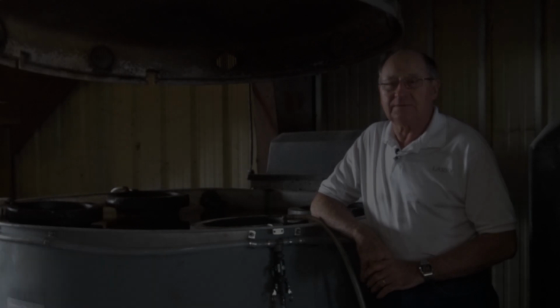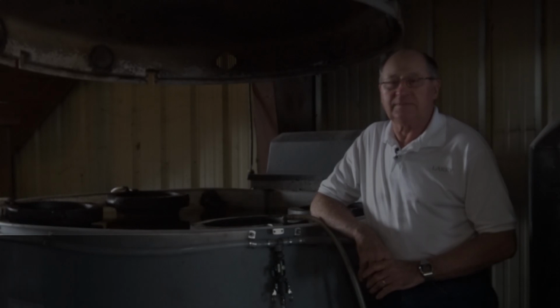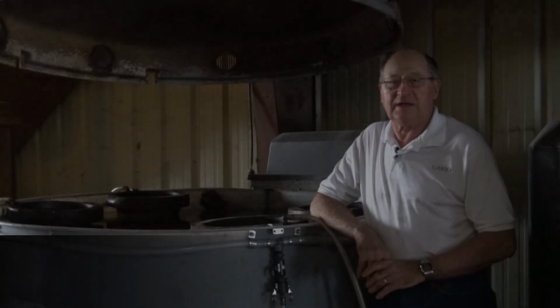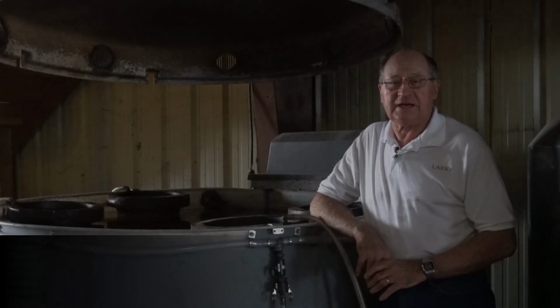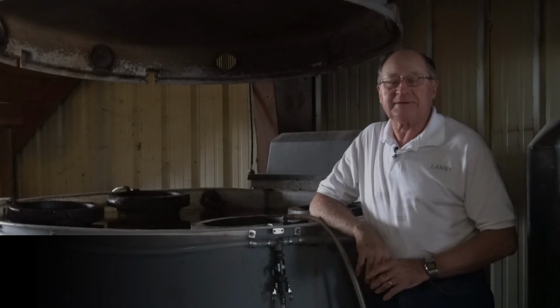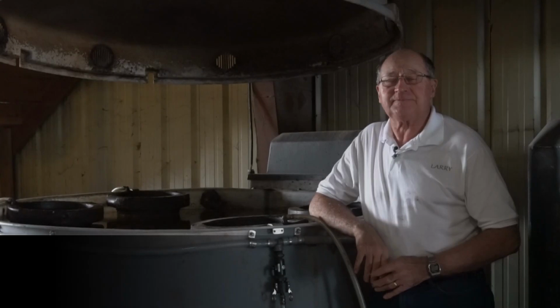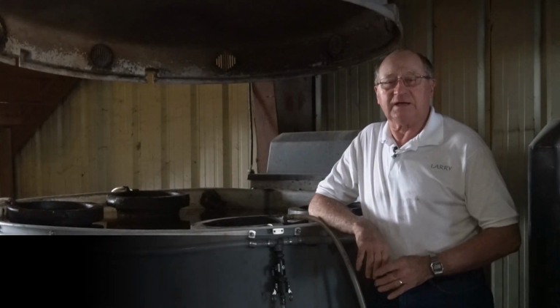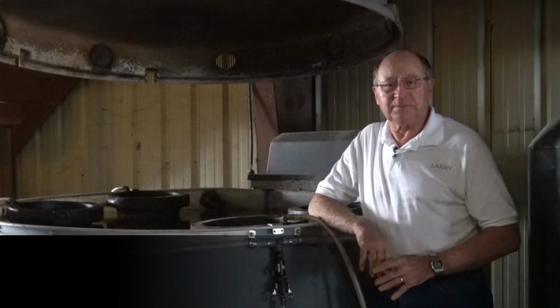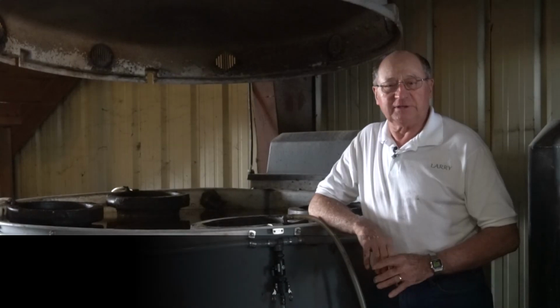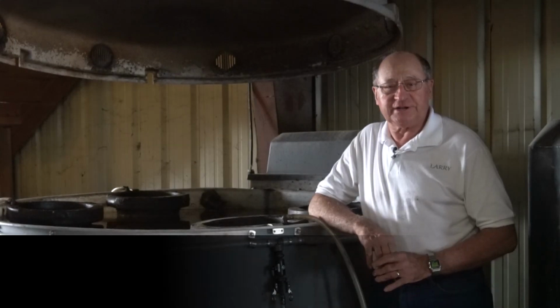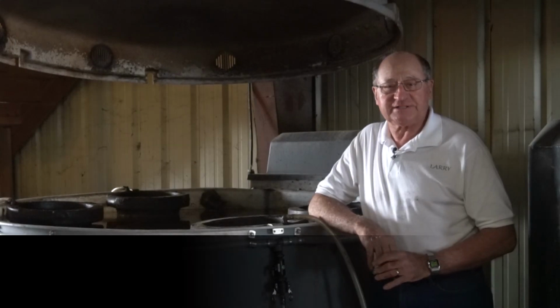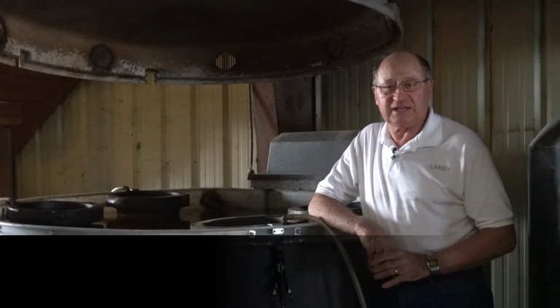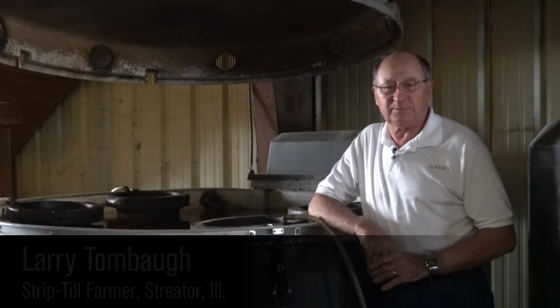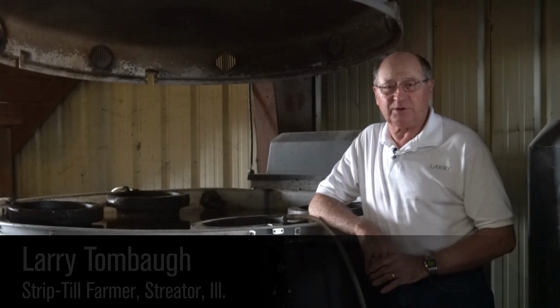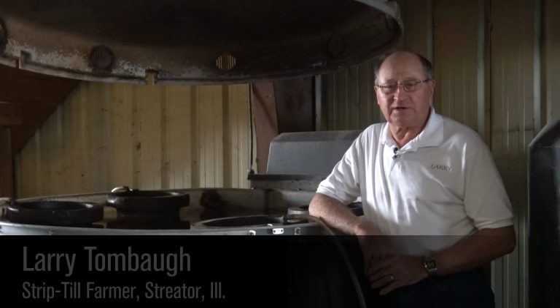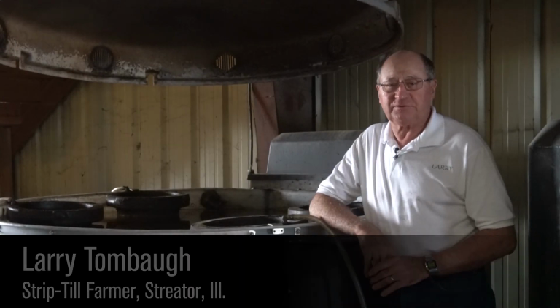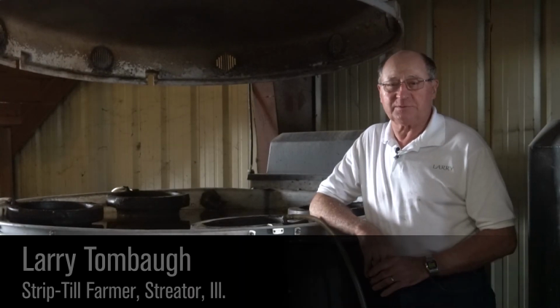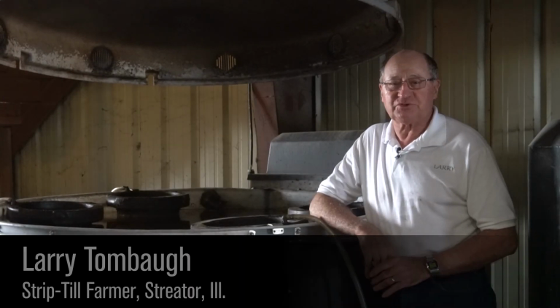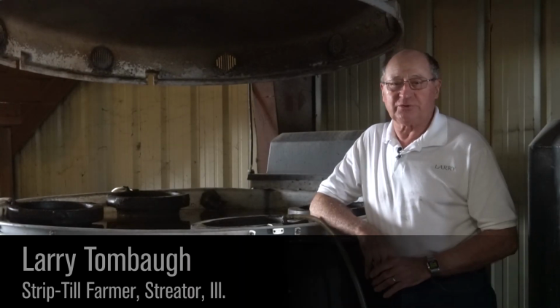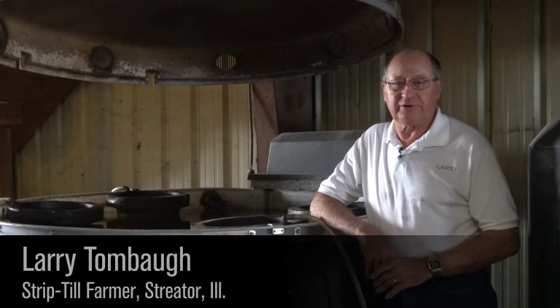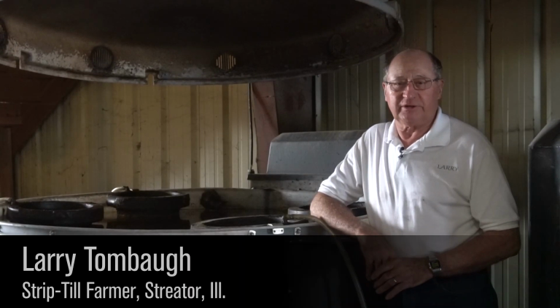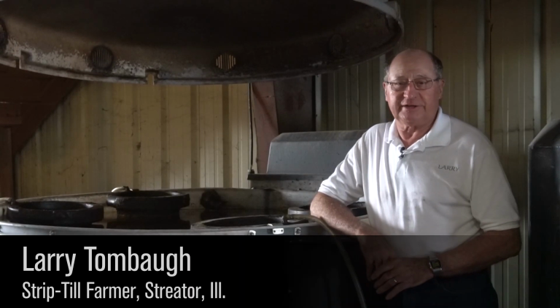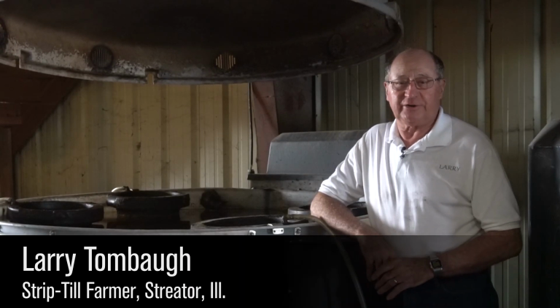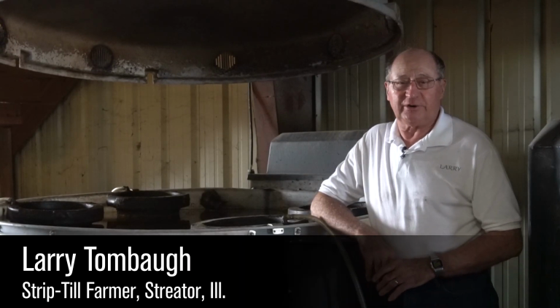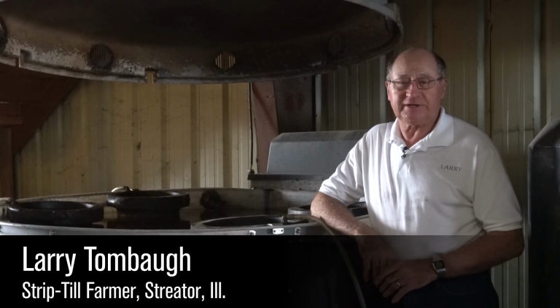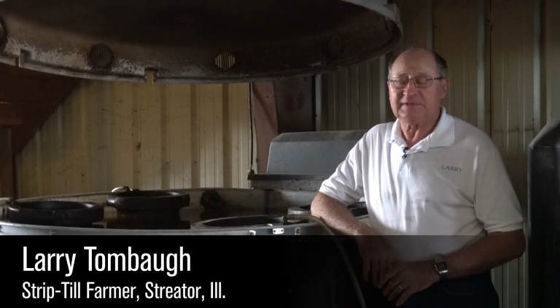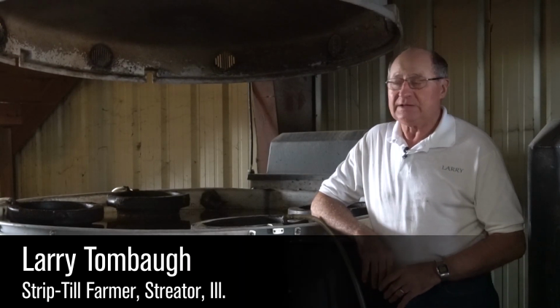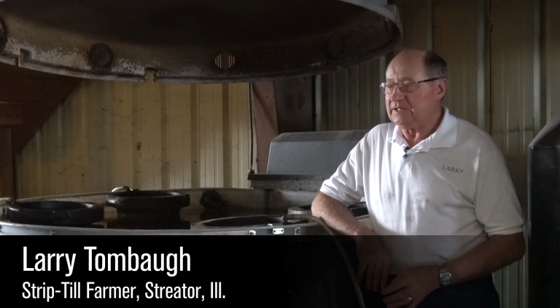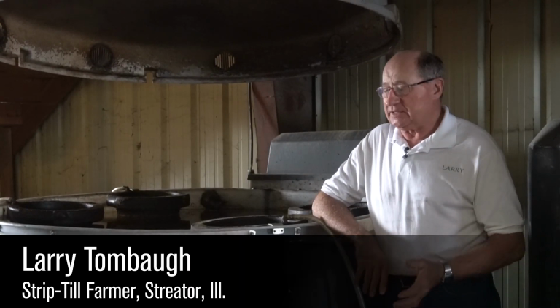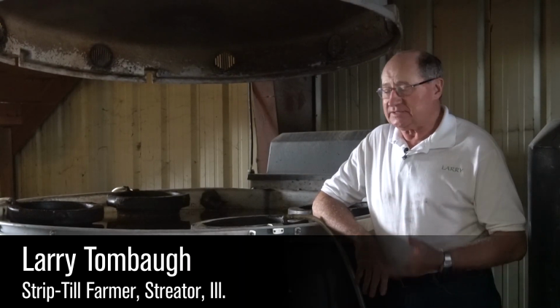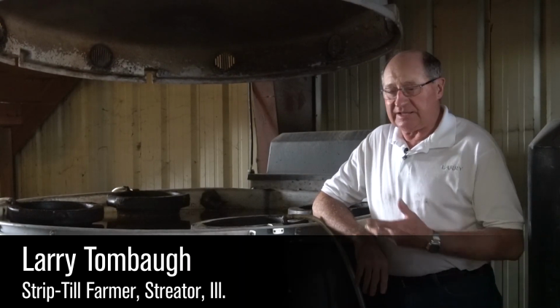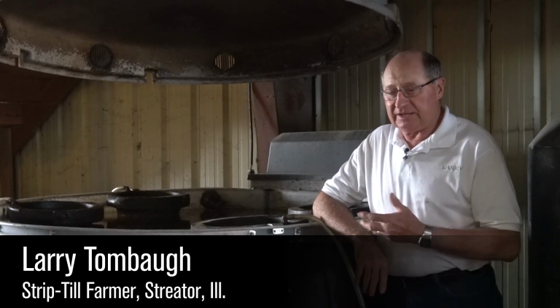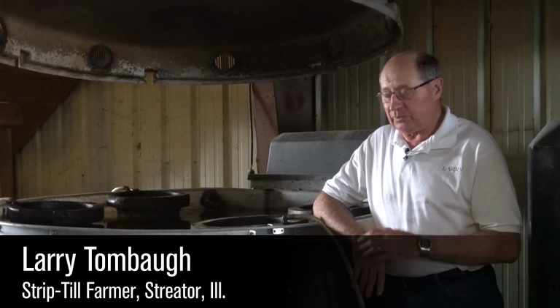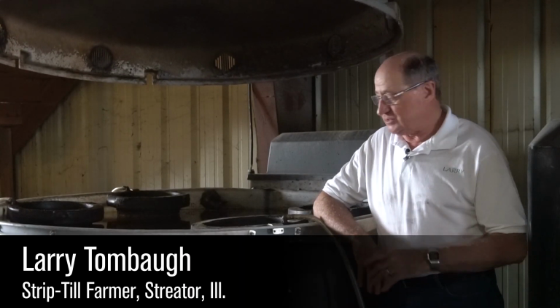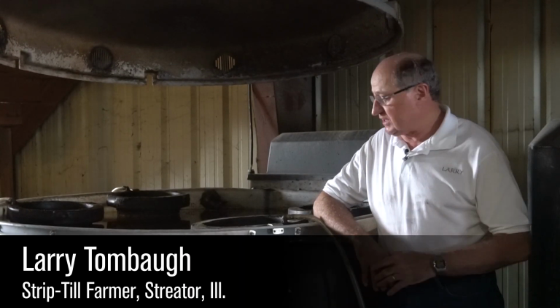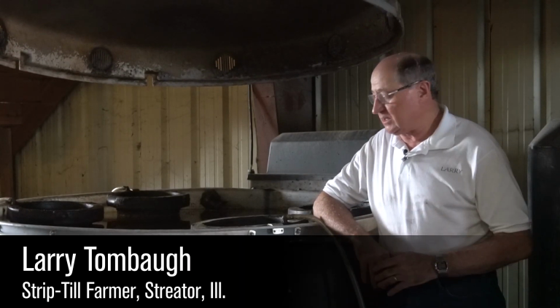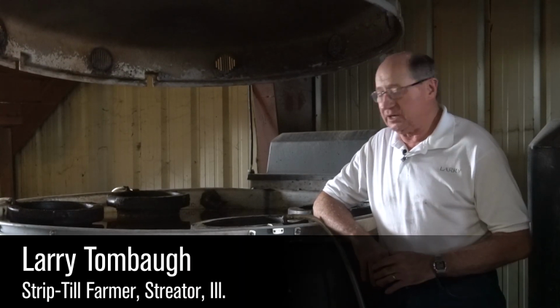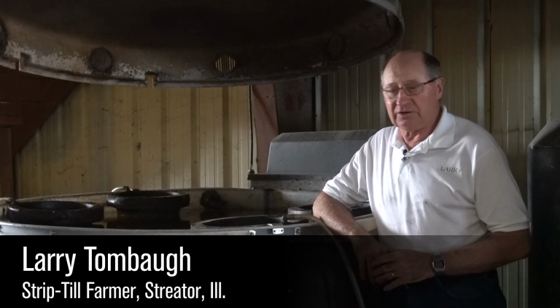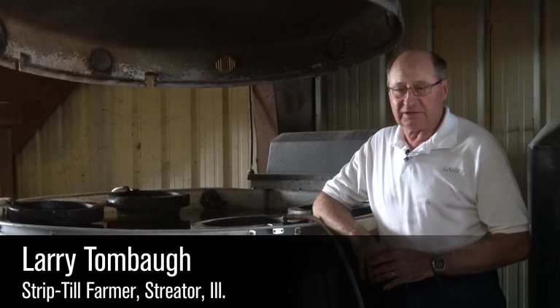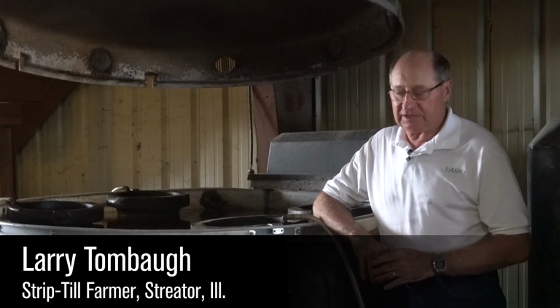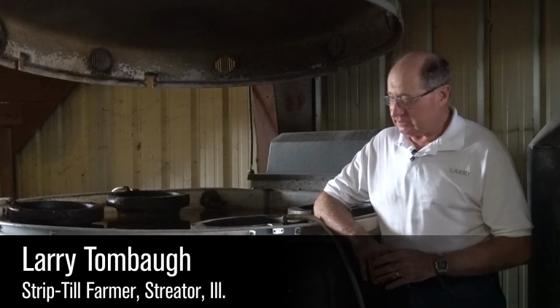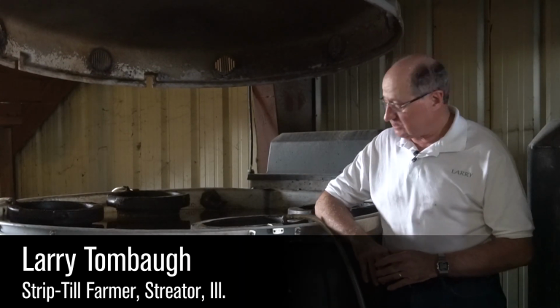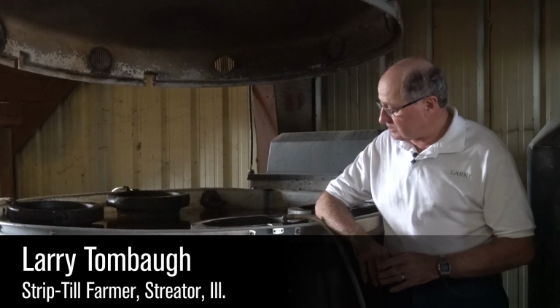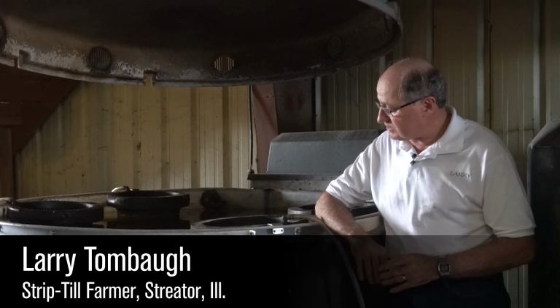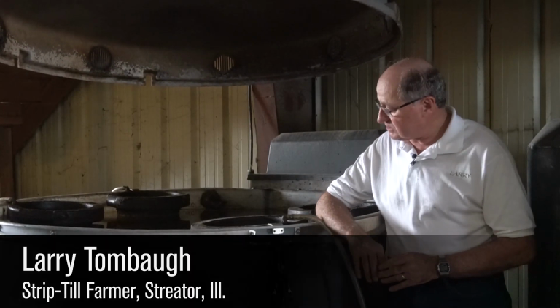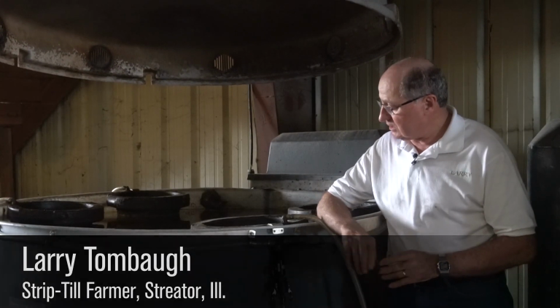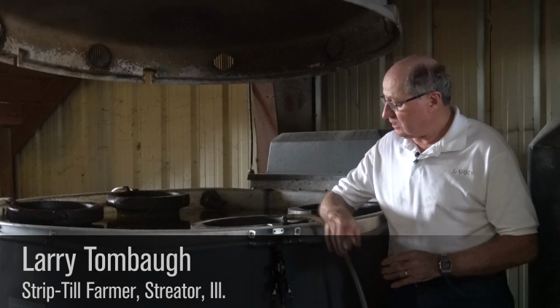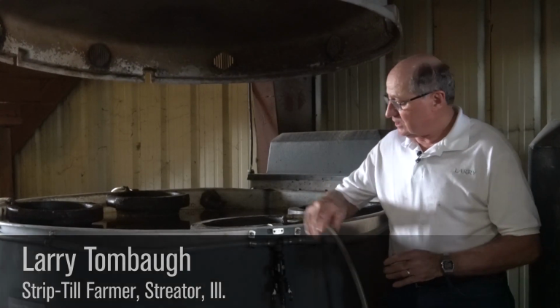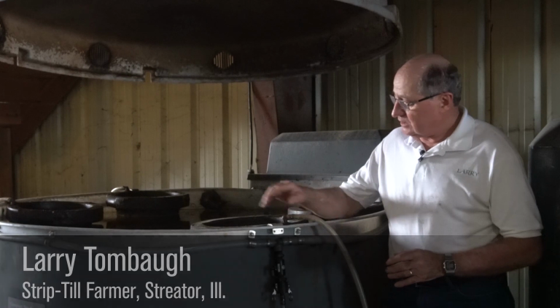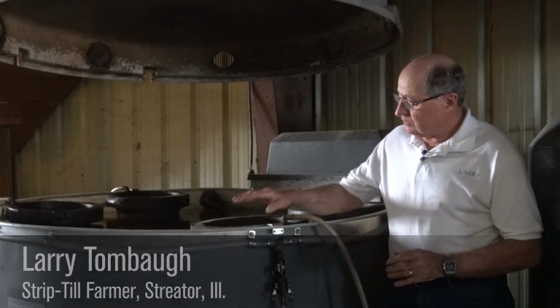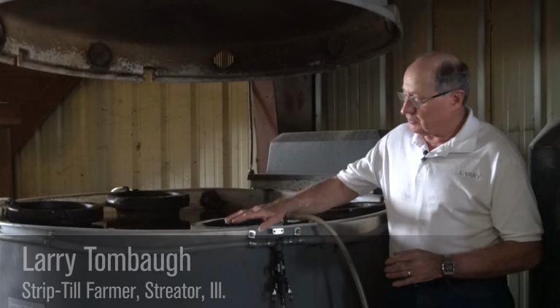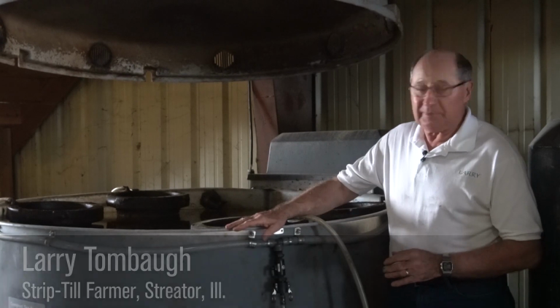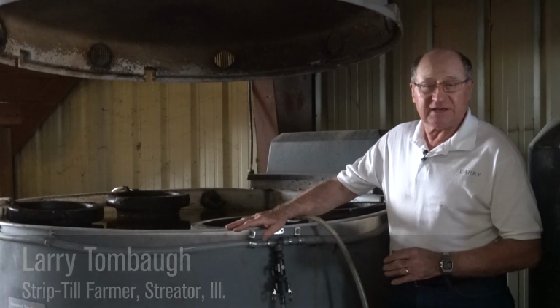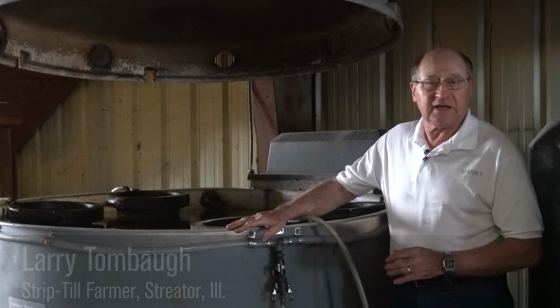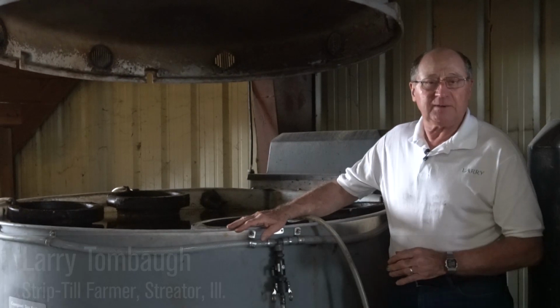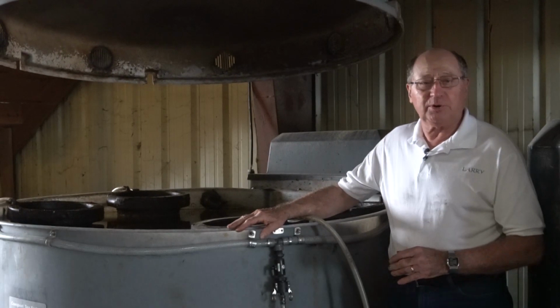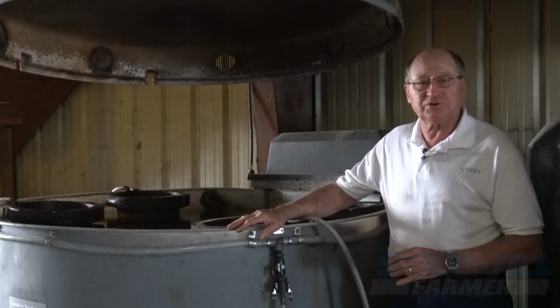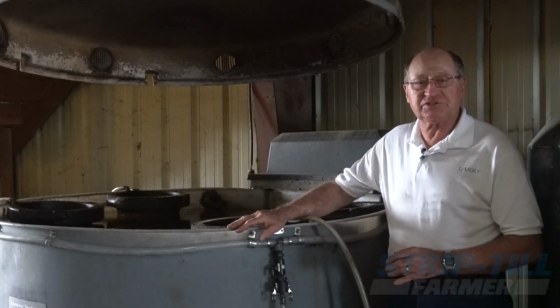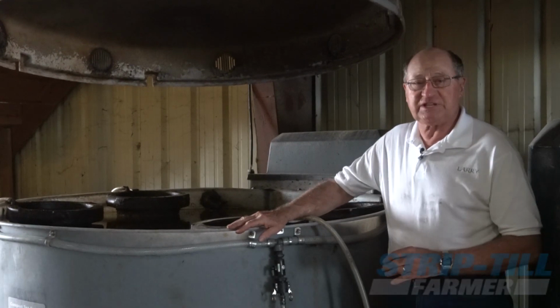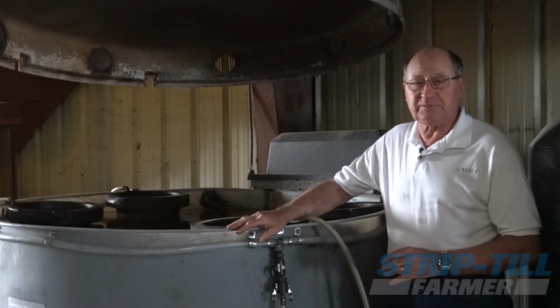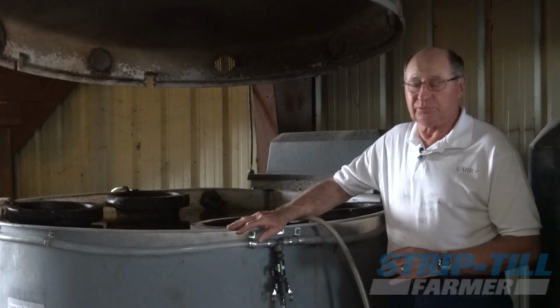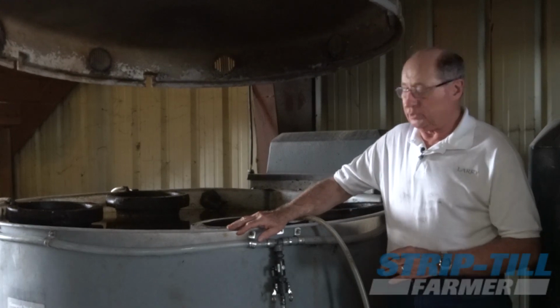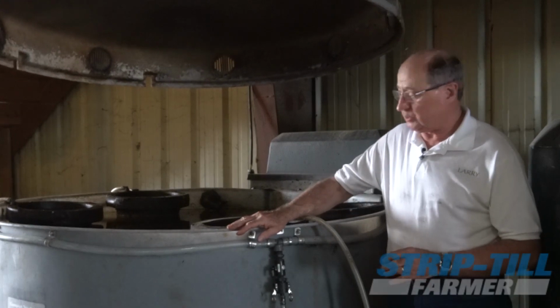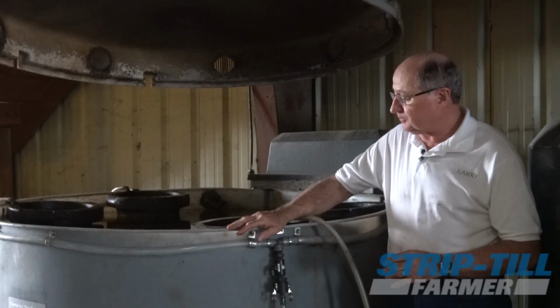Hi, I'm Larry Tombaugh from Street, Illinois, and today we're taking a look at this Vermicompost Tea Brewer.